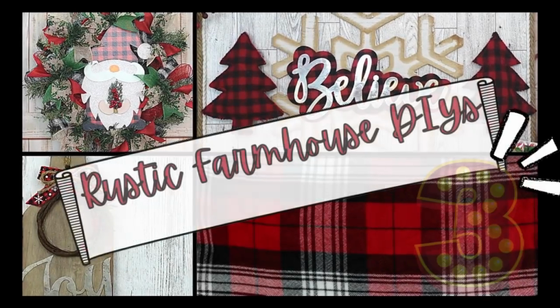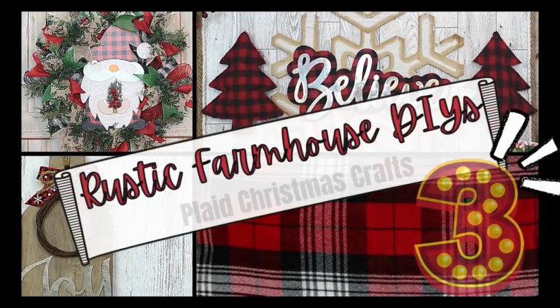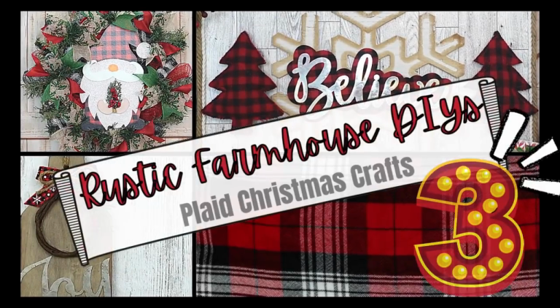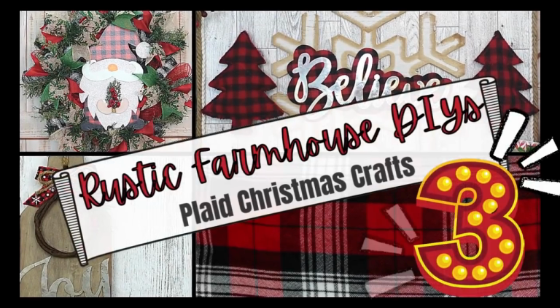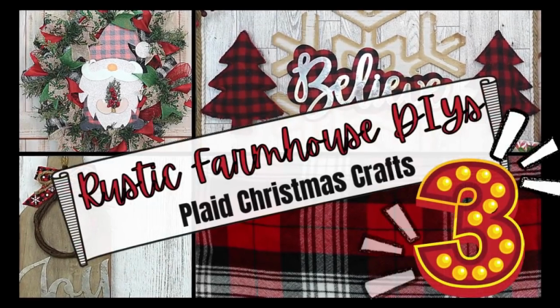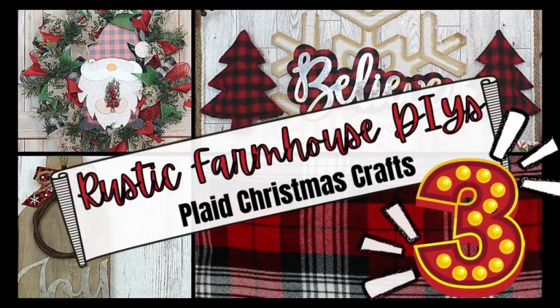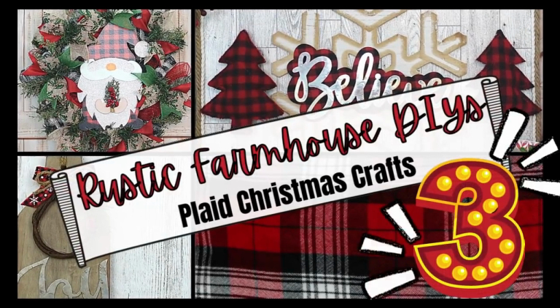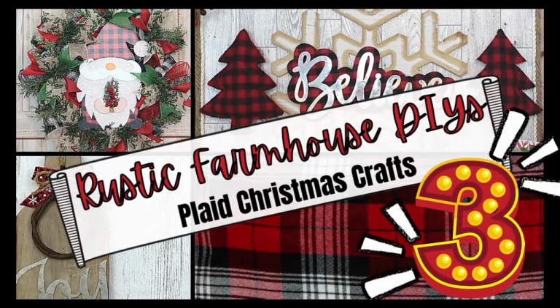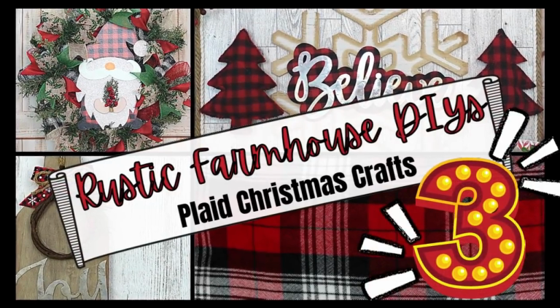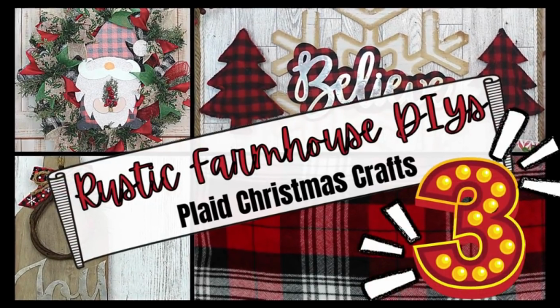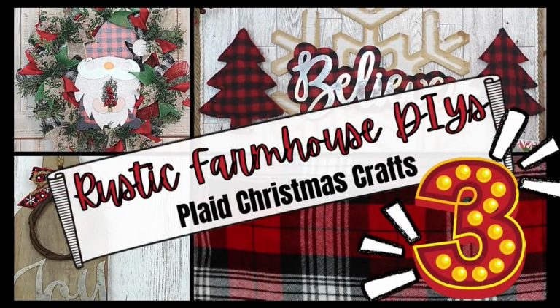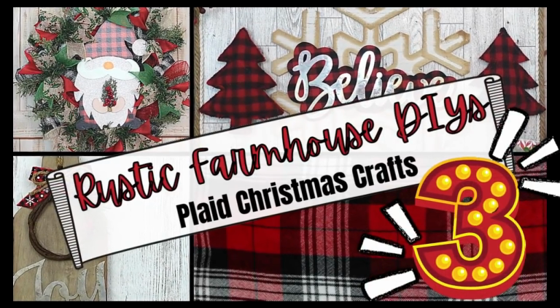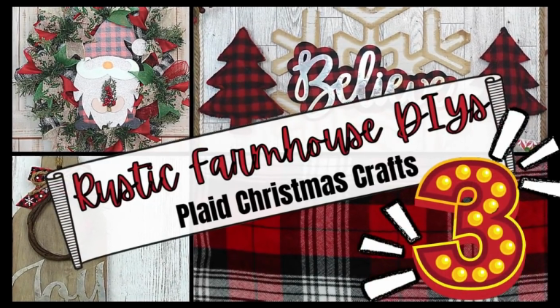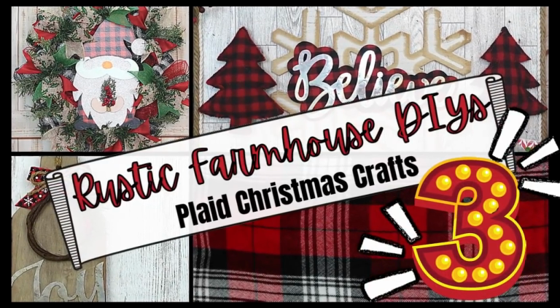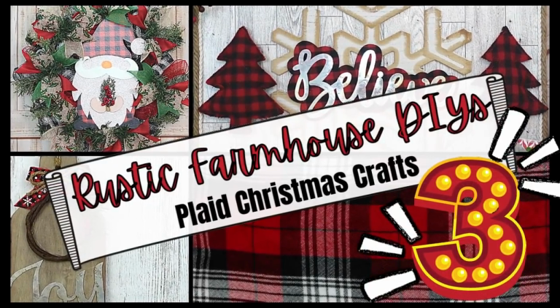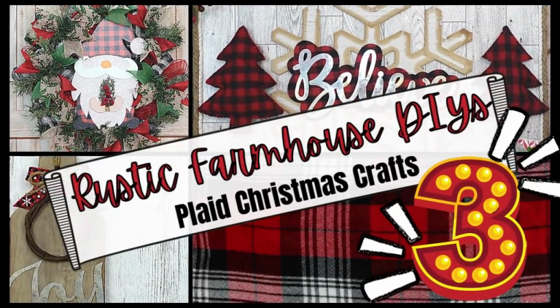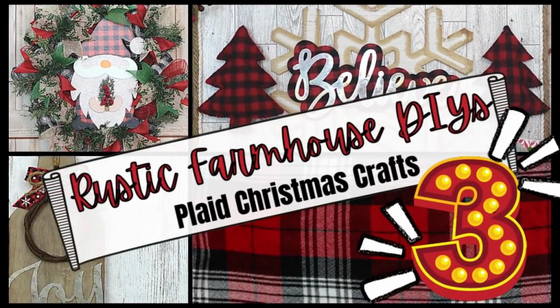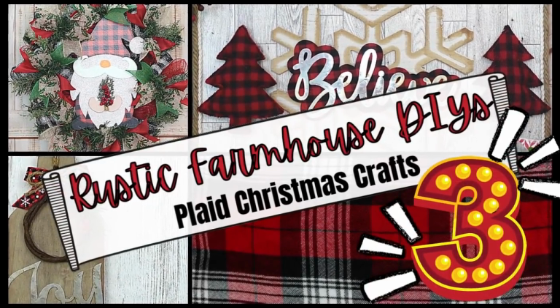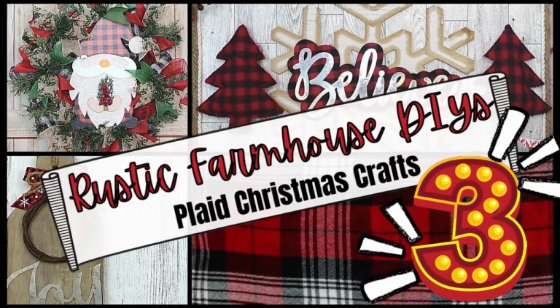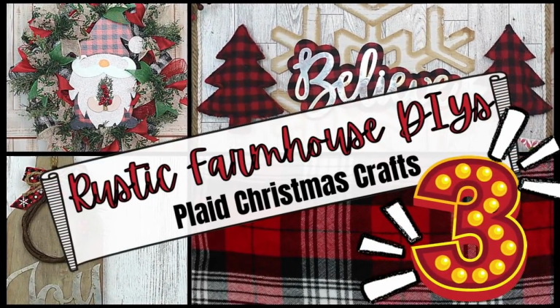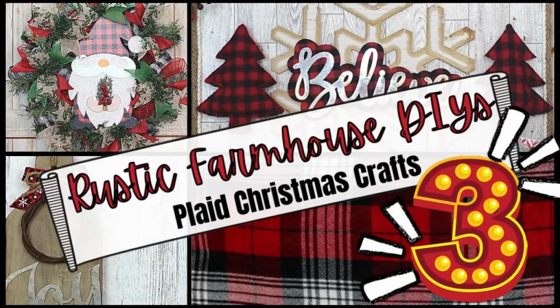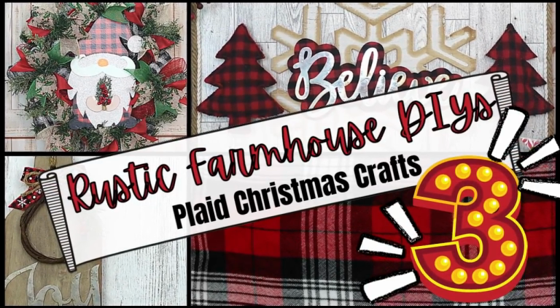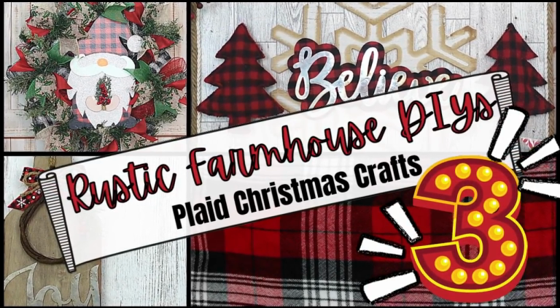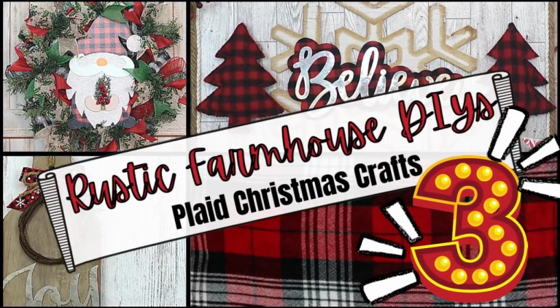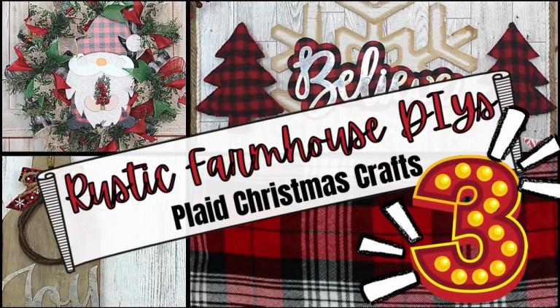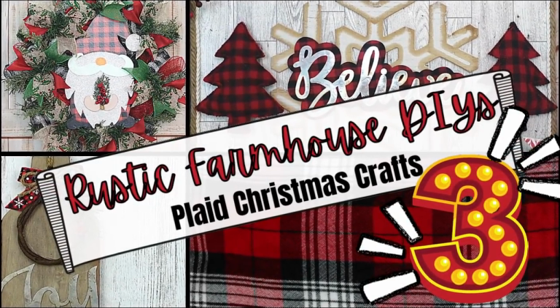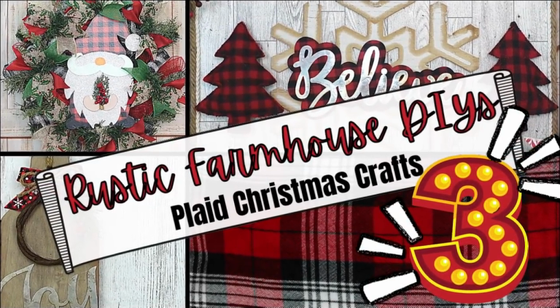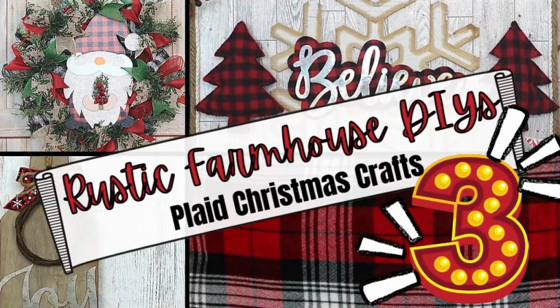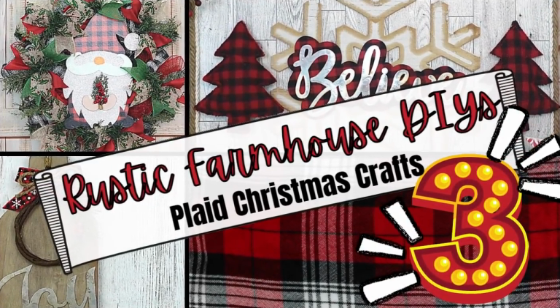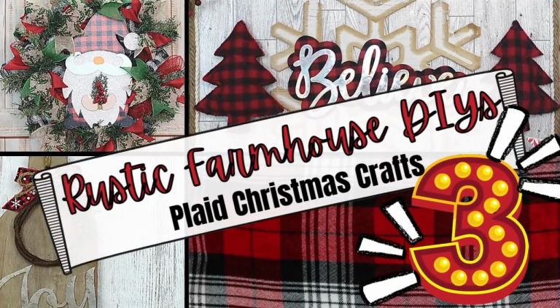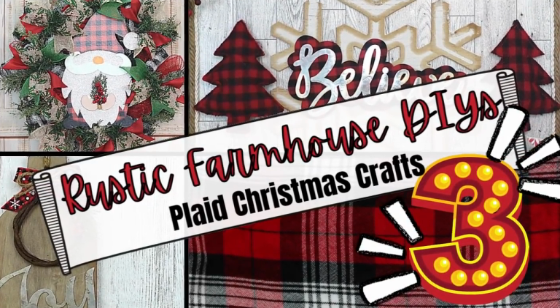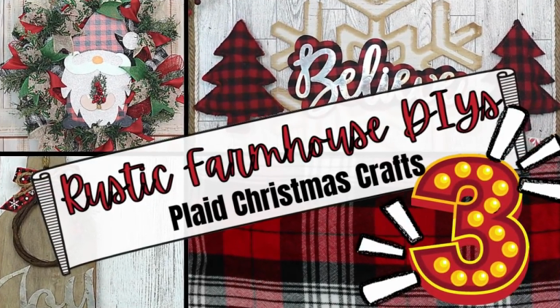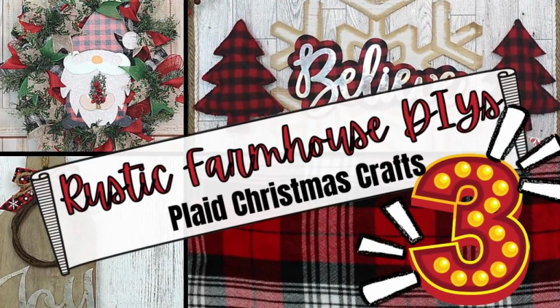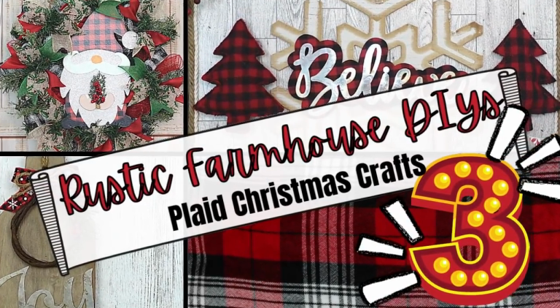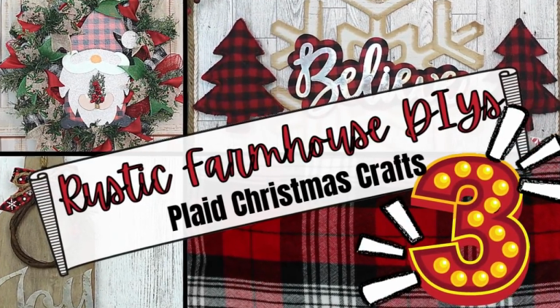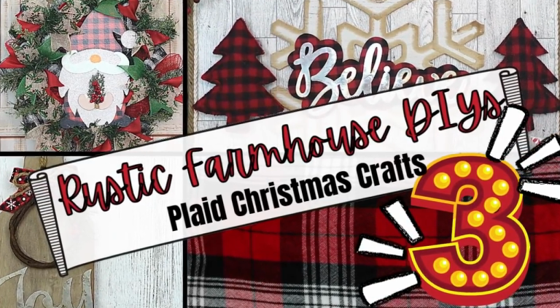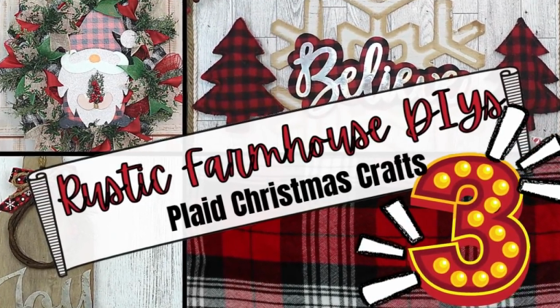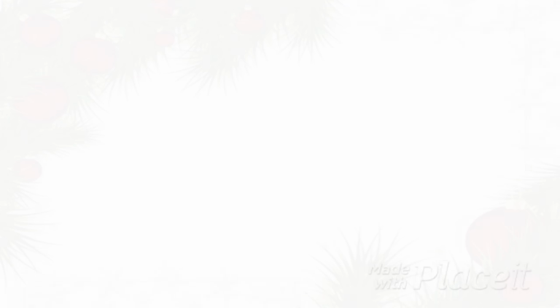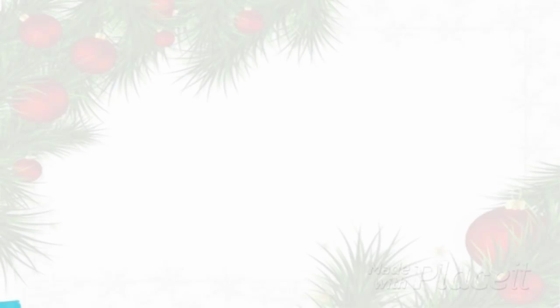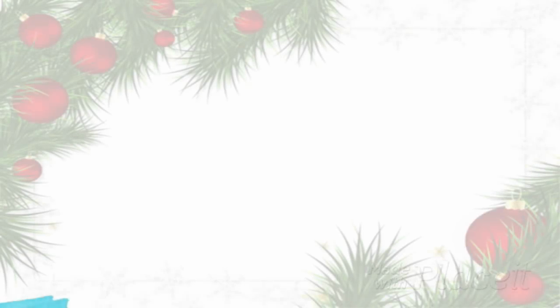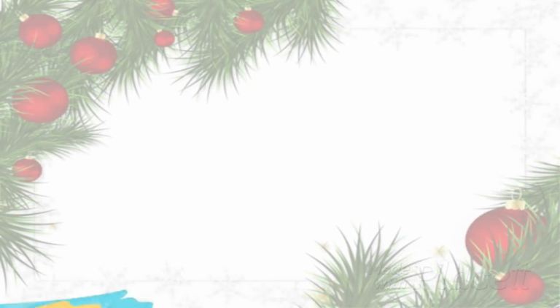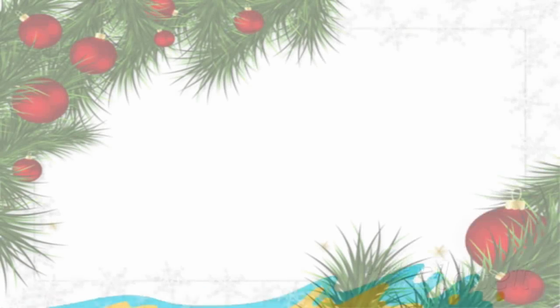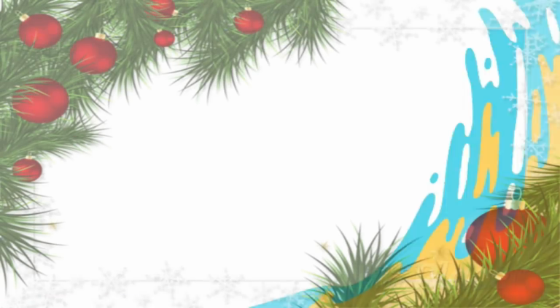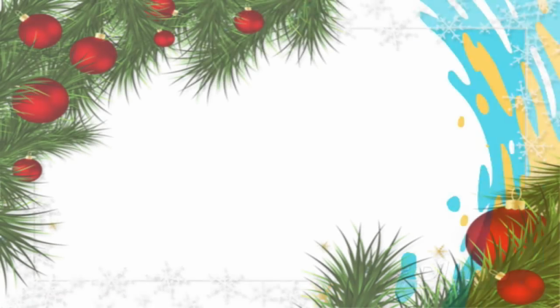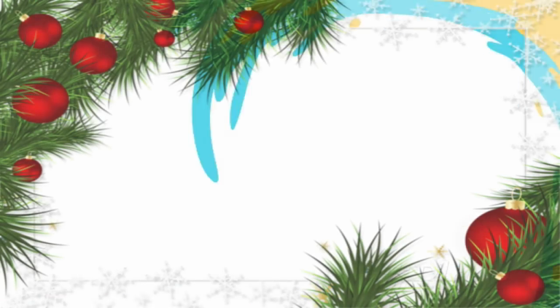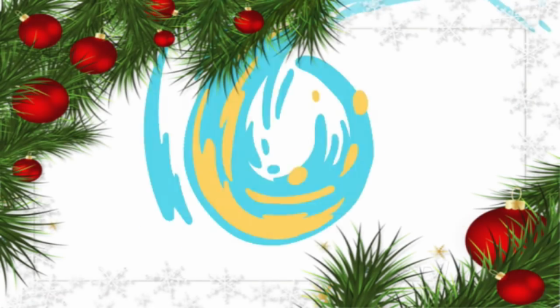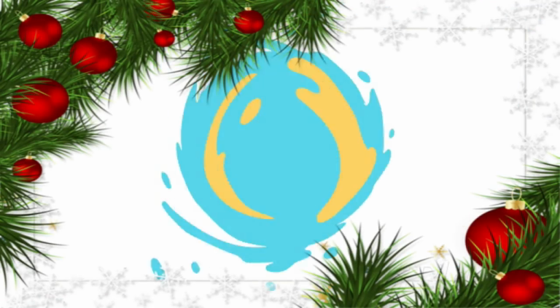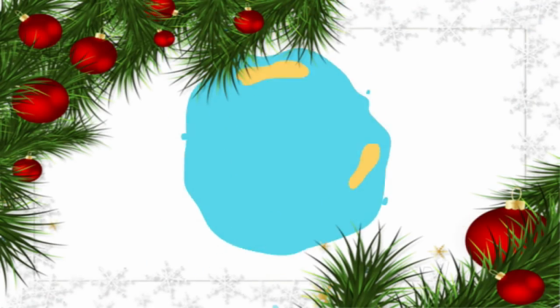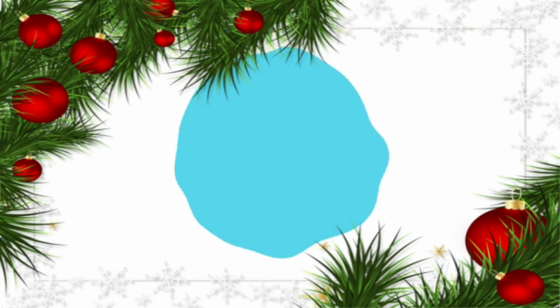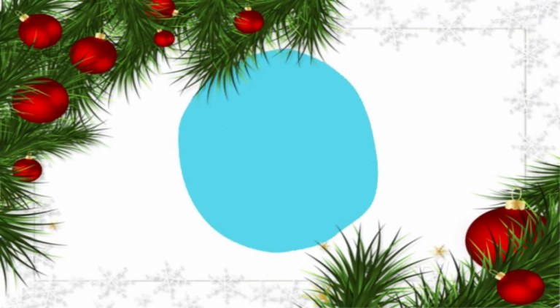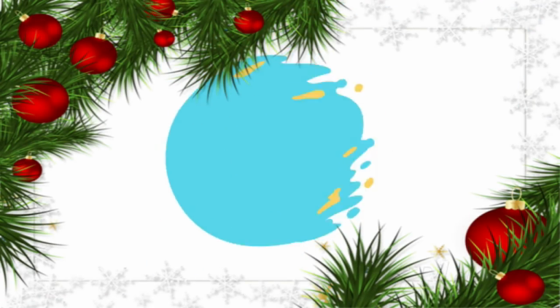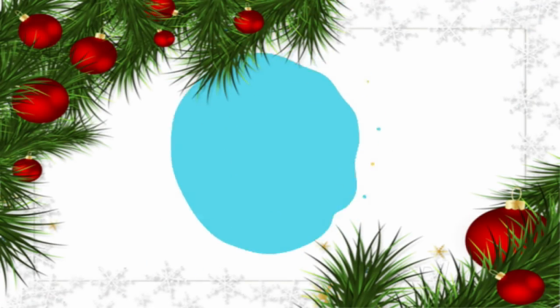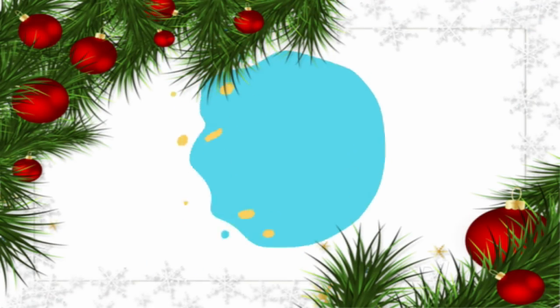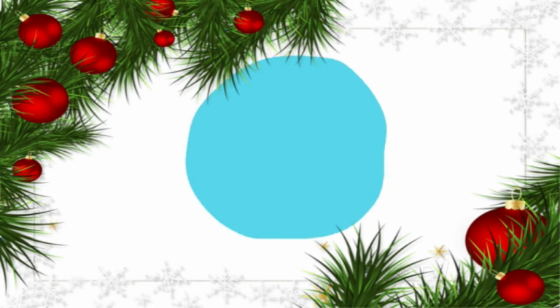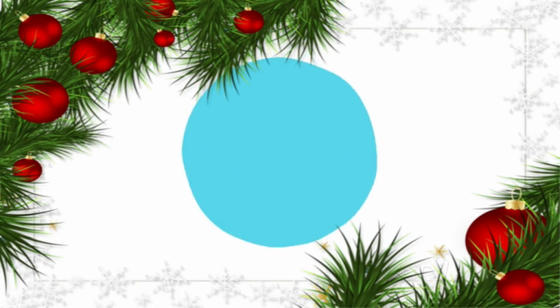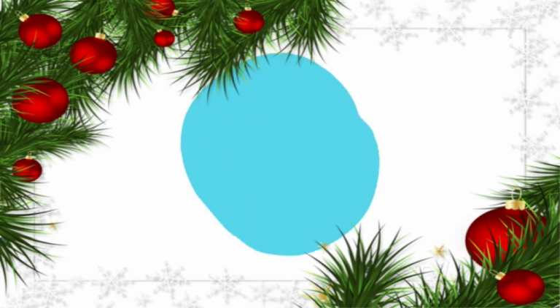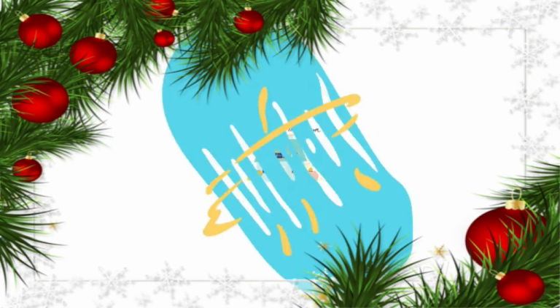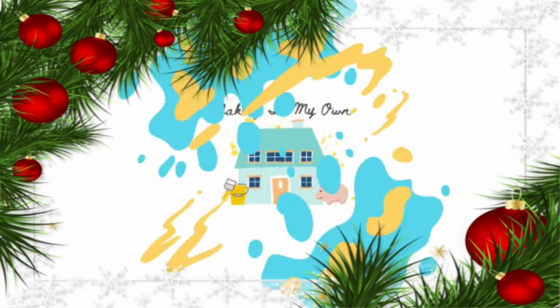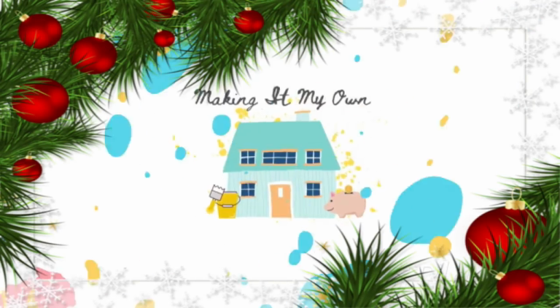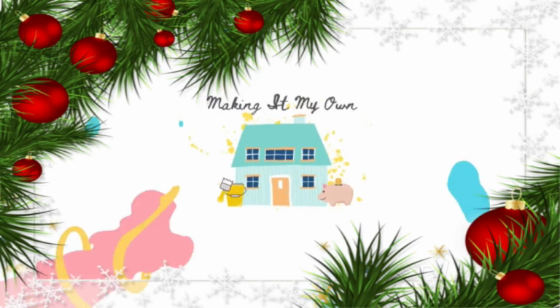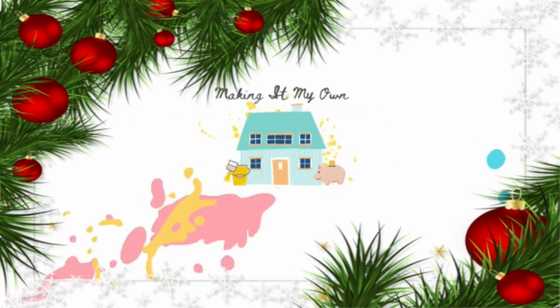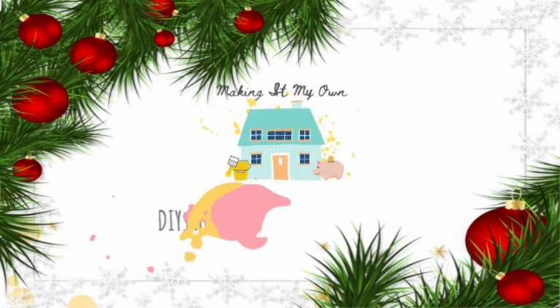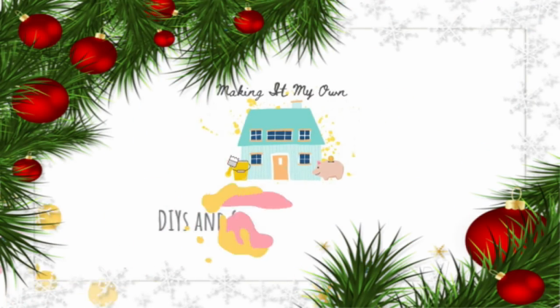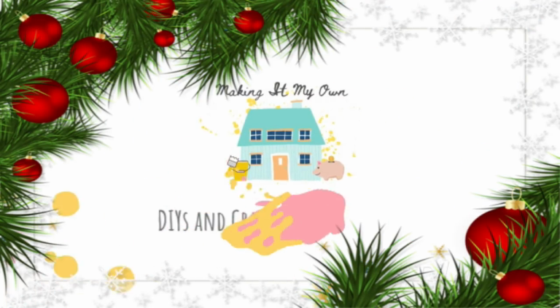Today I have three rustic farmhouse DIYs. They are plaid. Keep watching. I'm Brandy and this is Making It My Own.